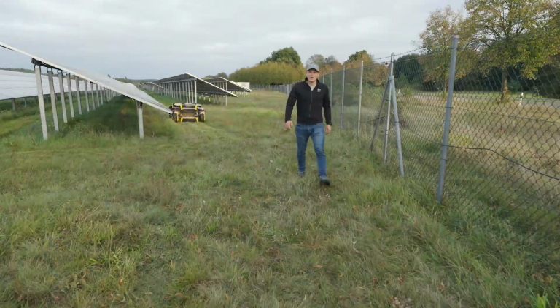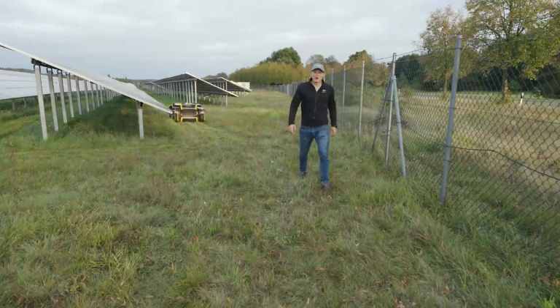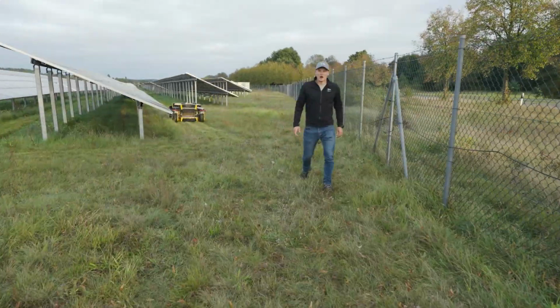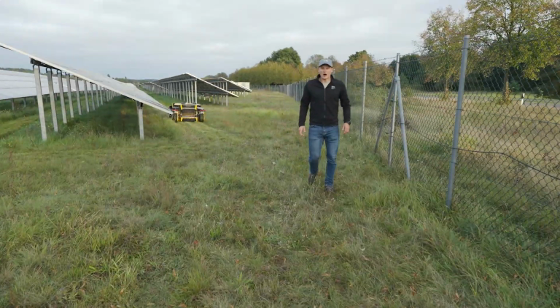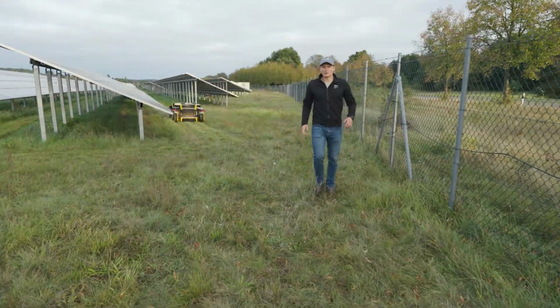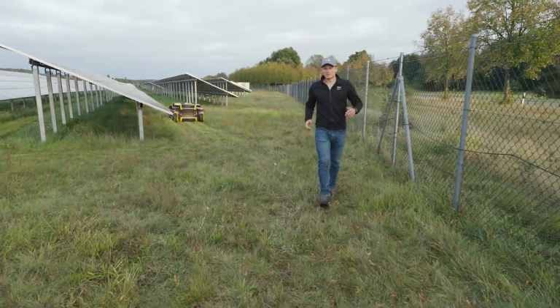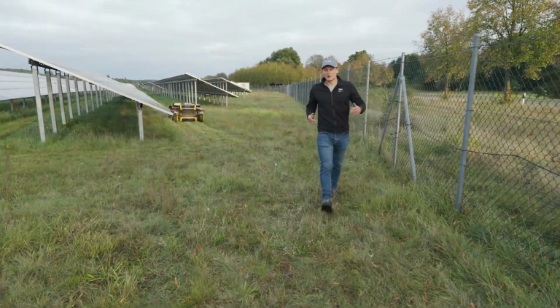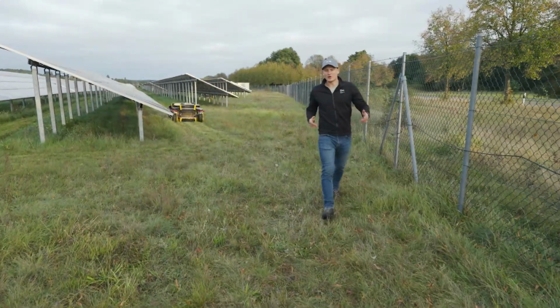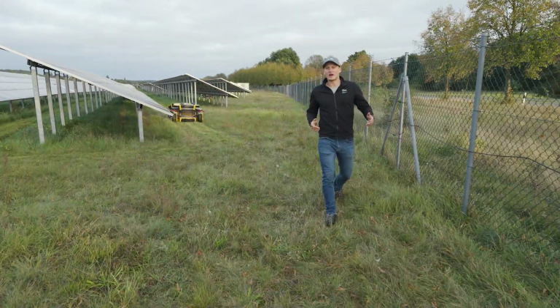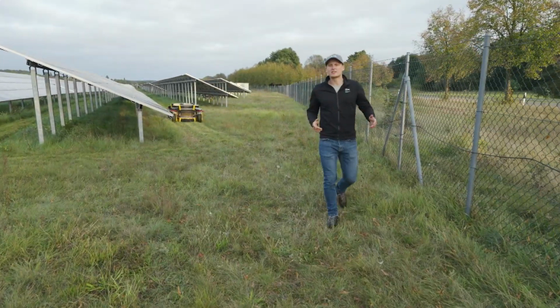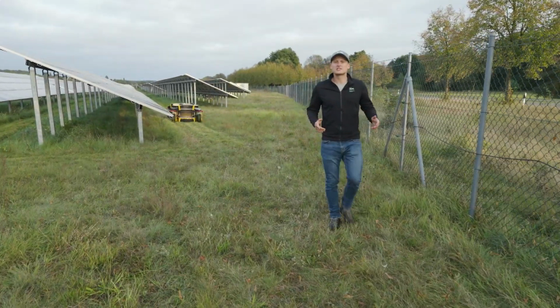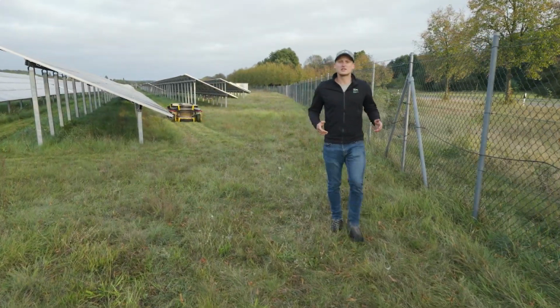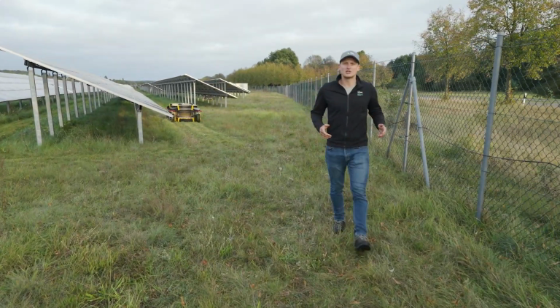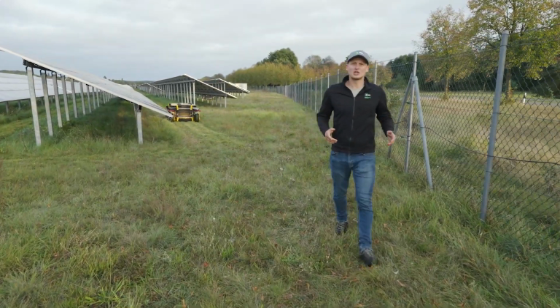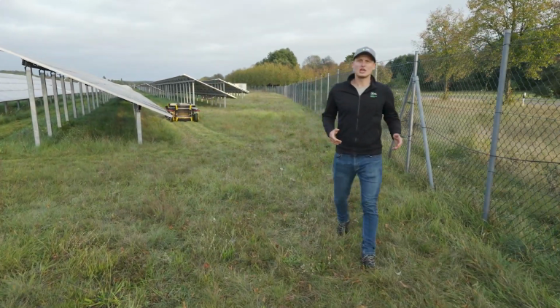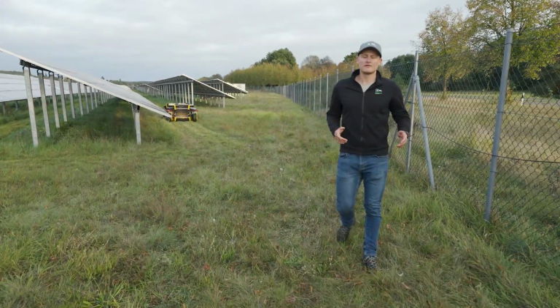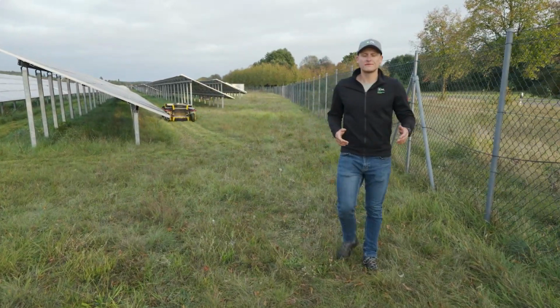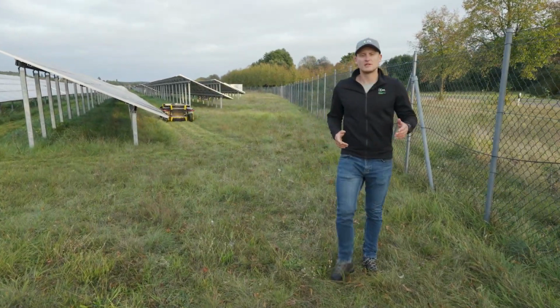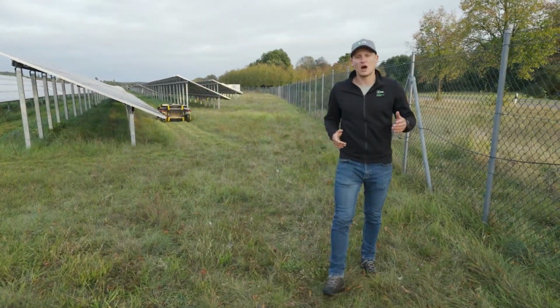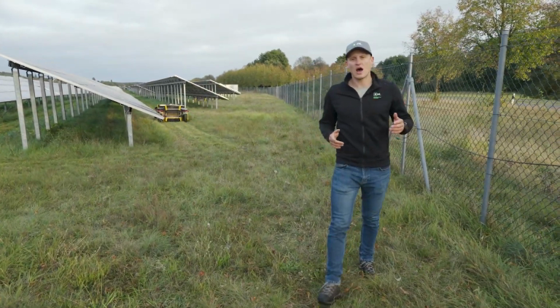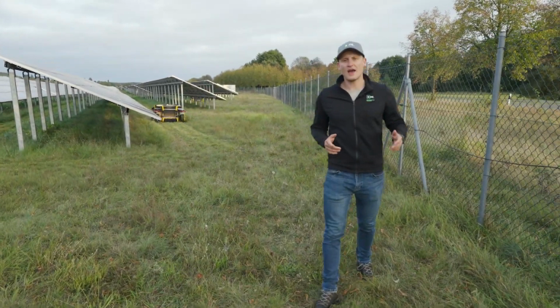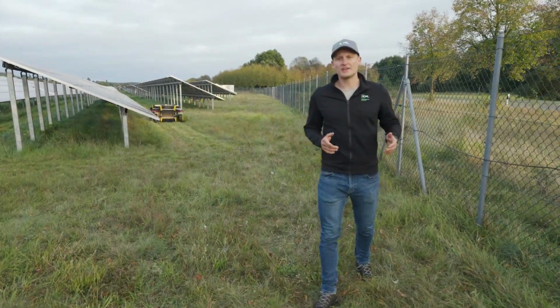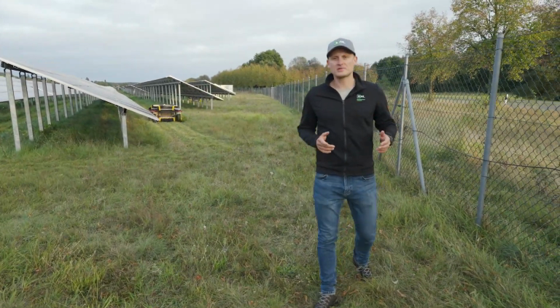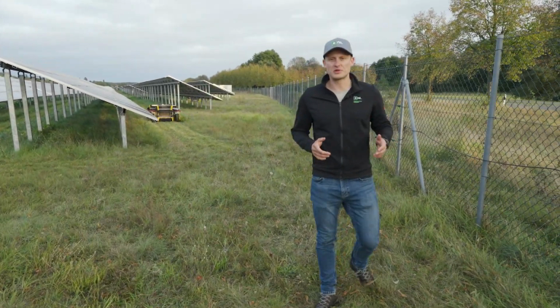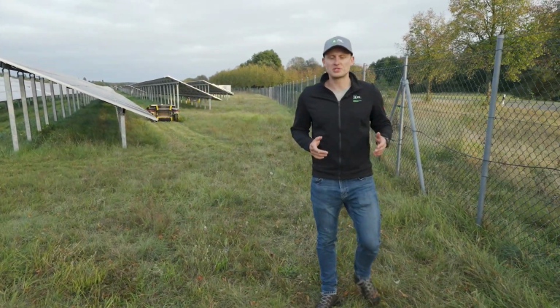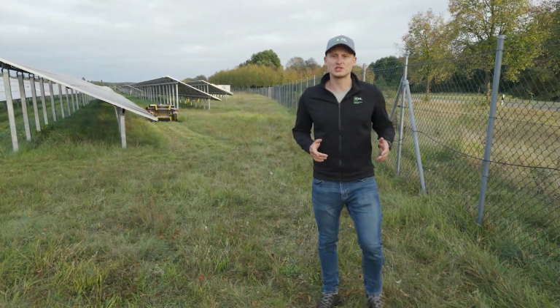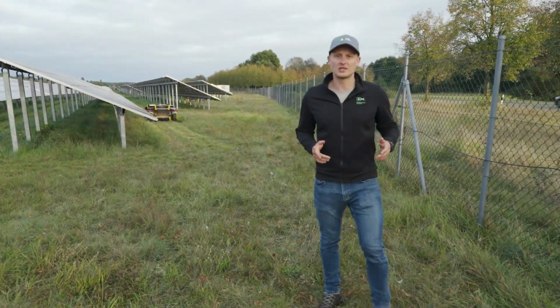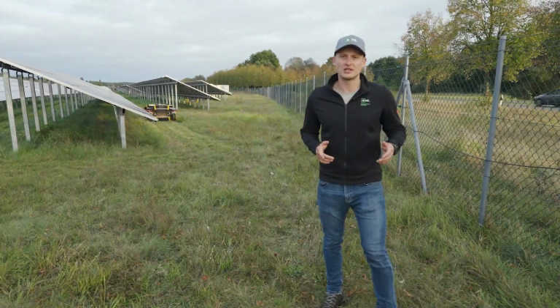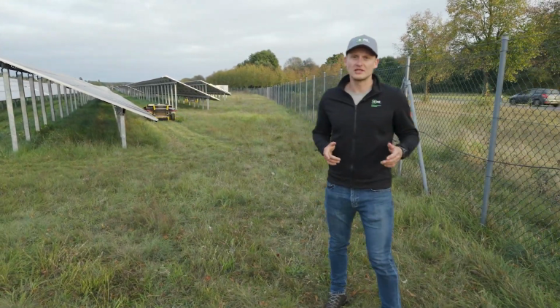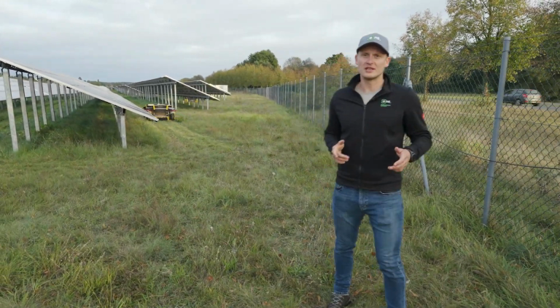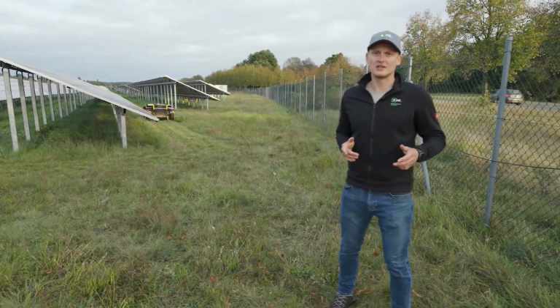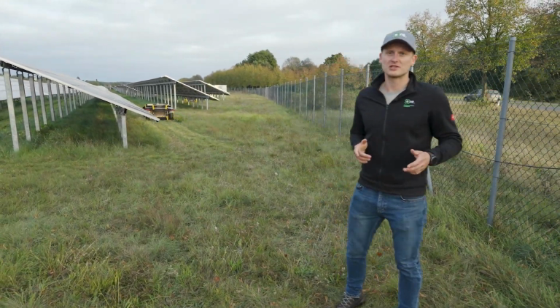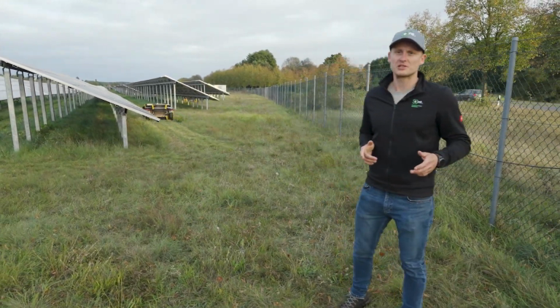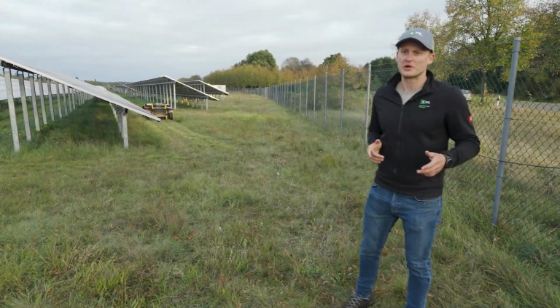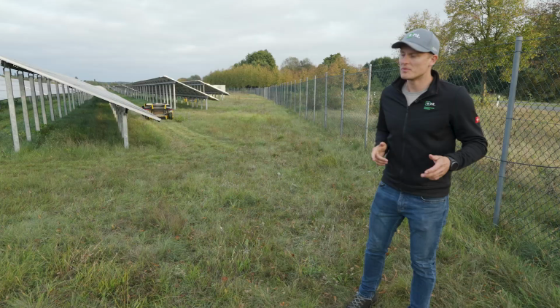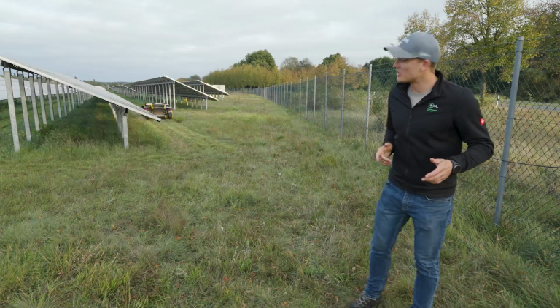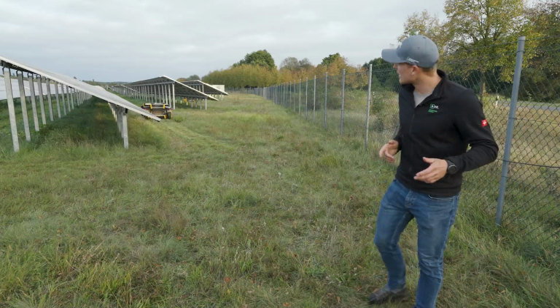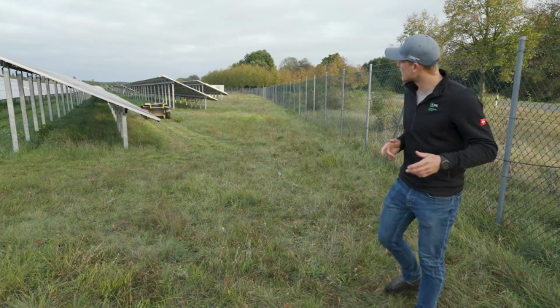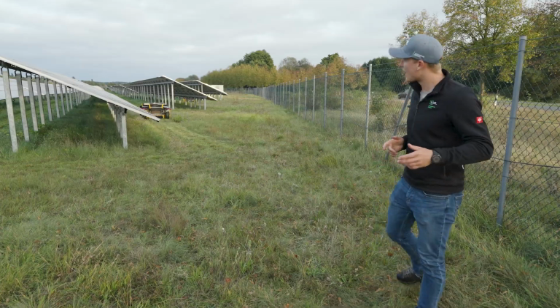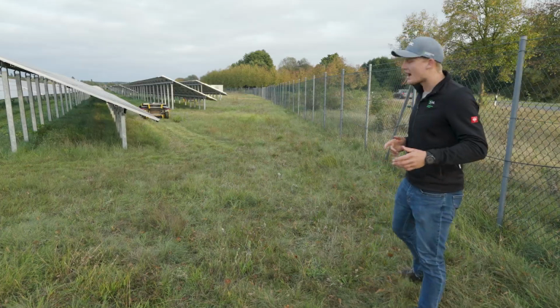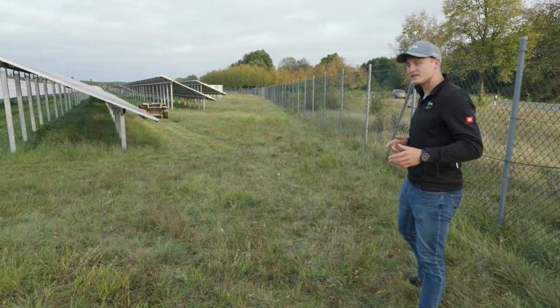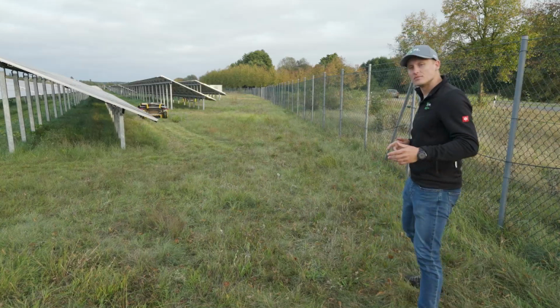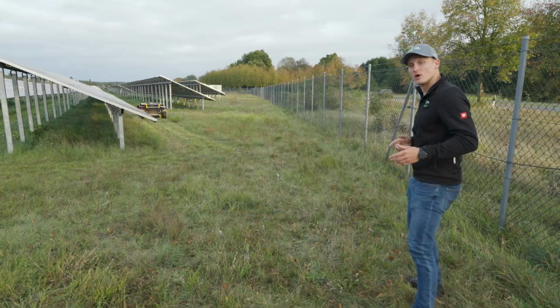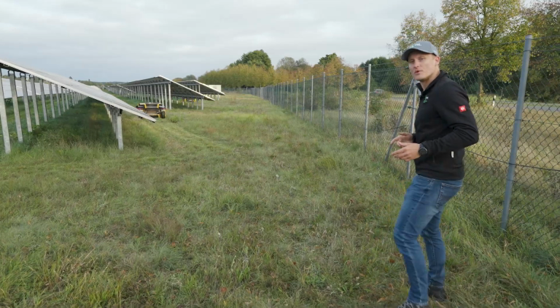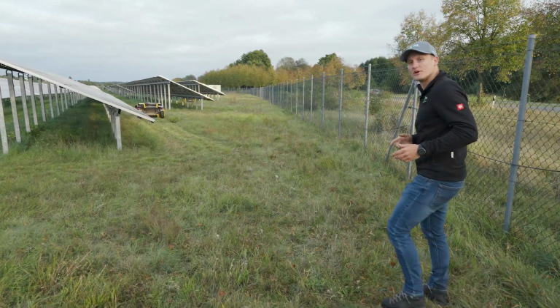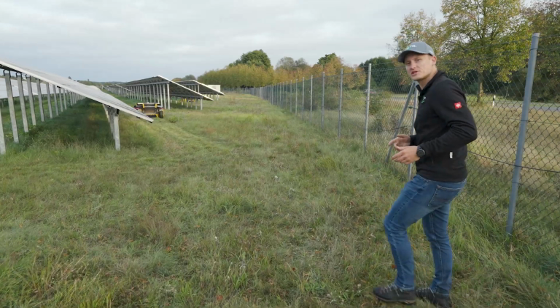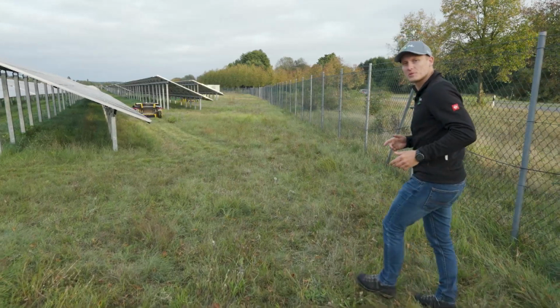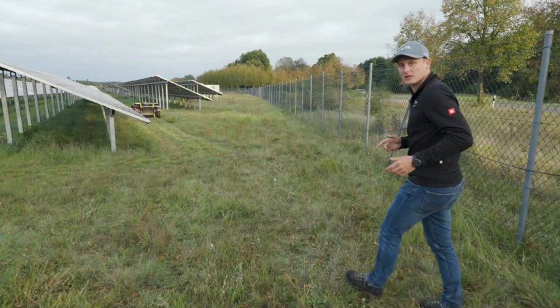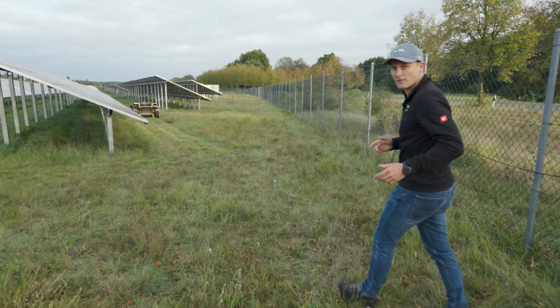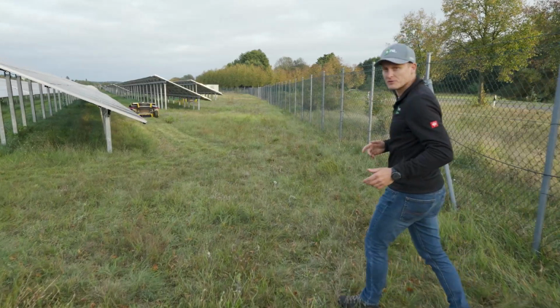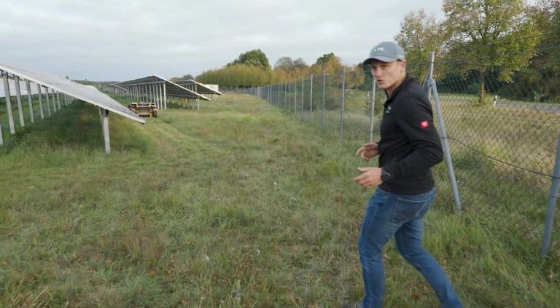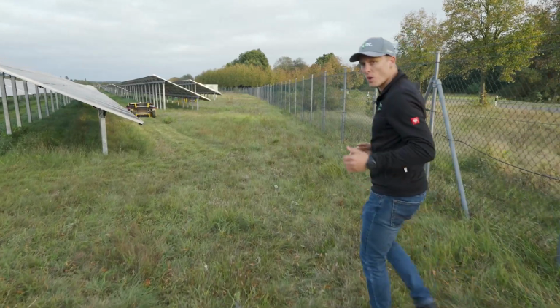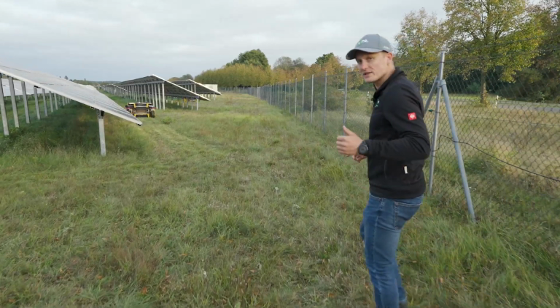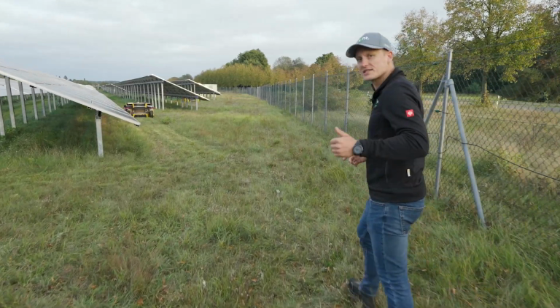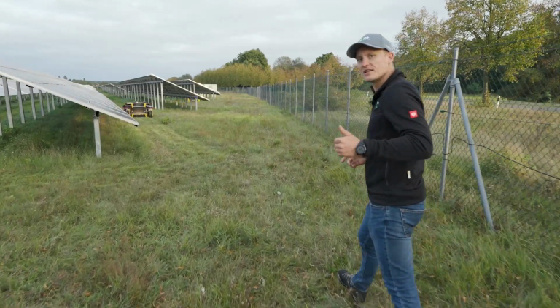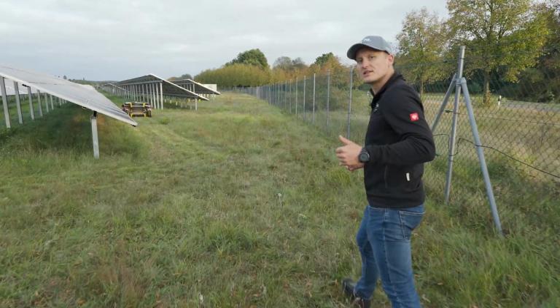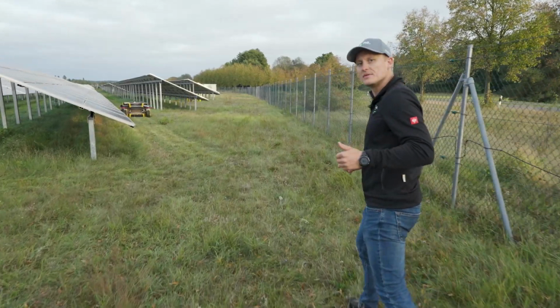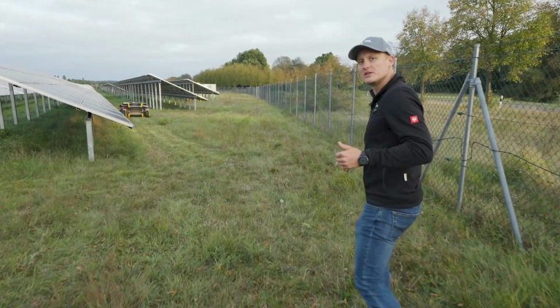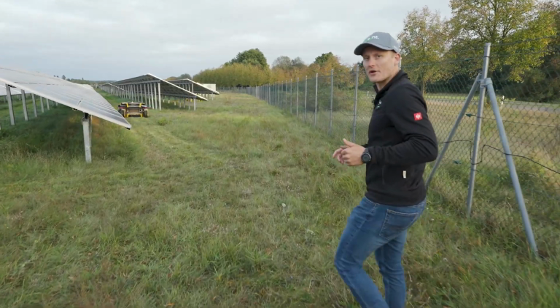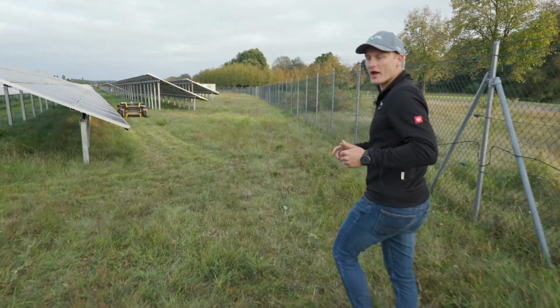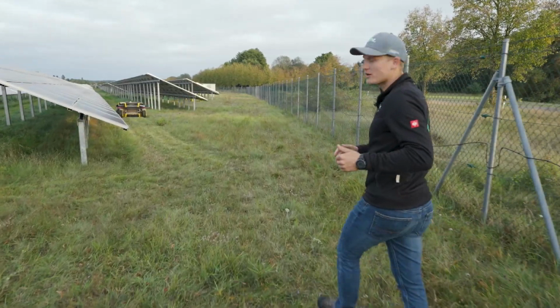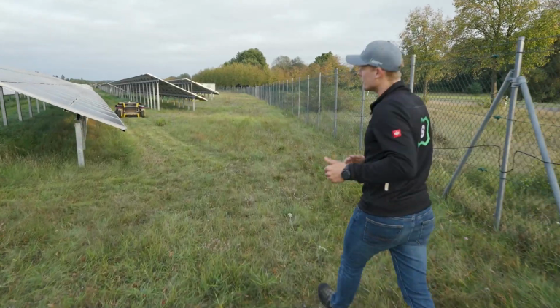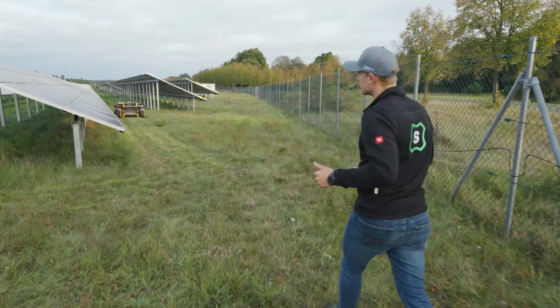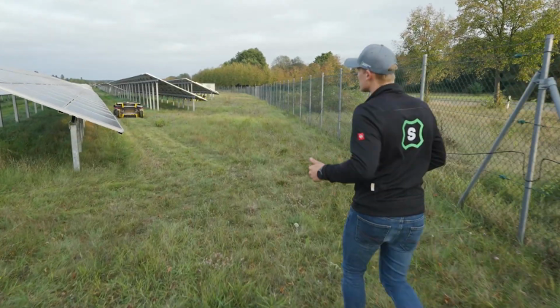Our products achieve the highest precision in the industry. We can guide the mowers with up to one centimeter accuracy.